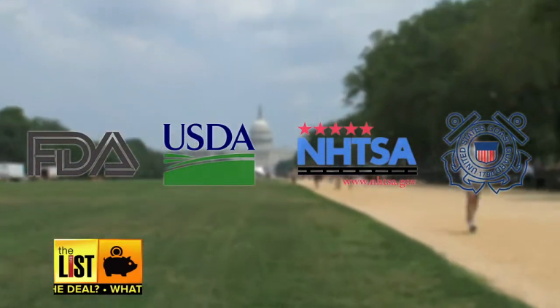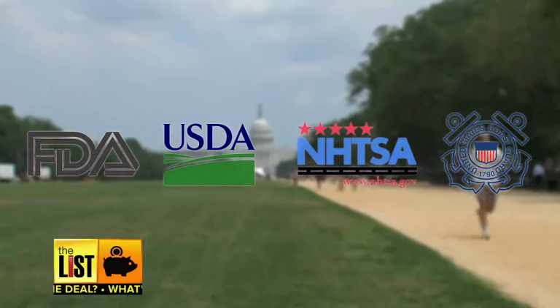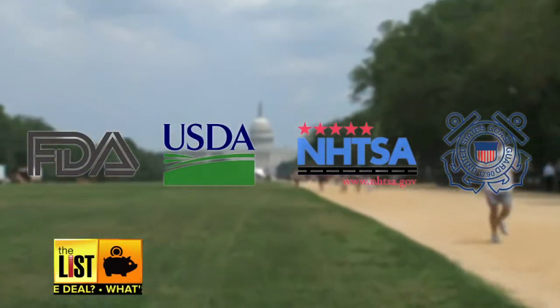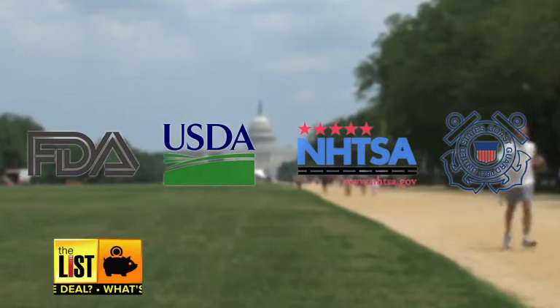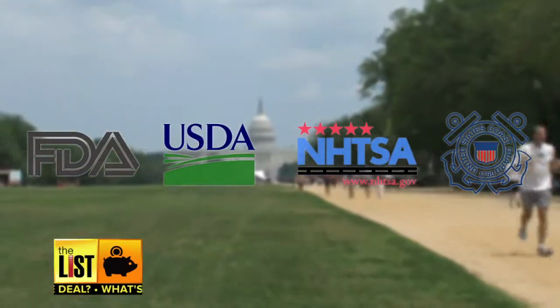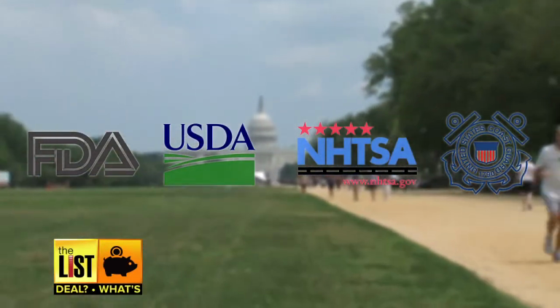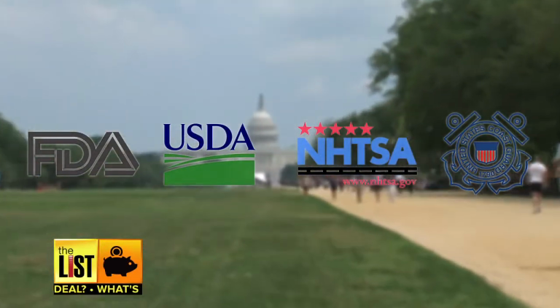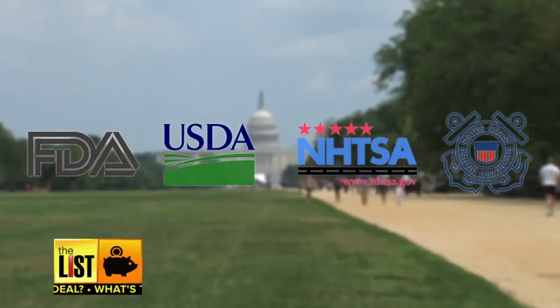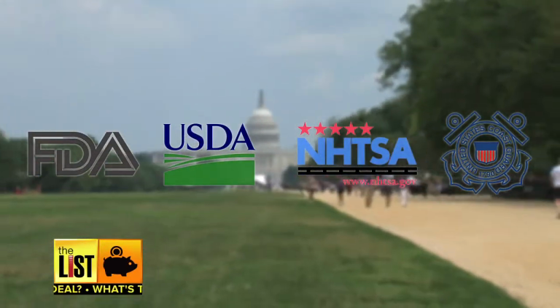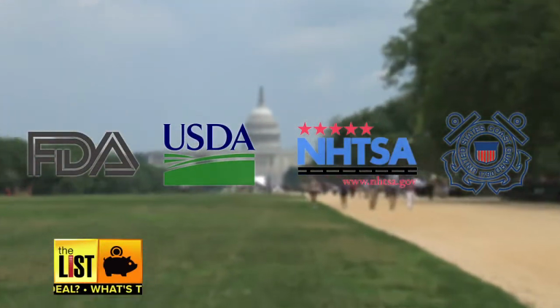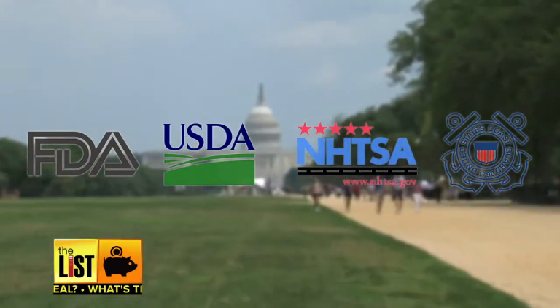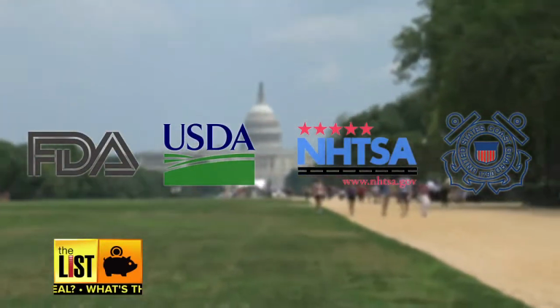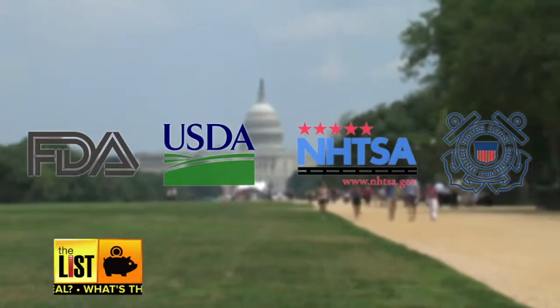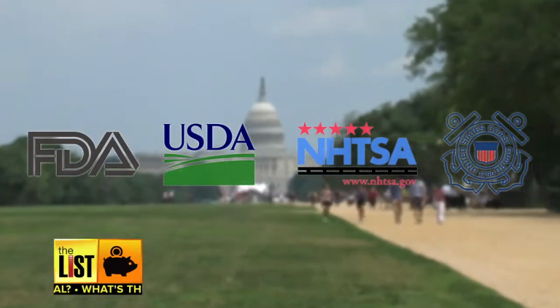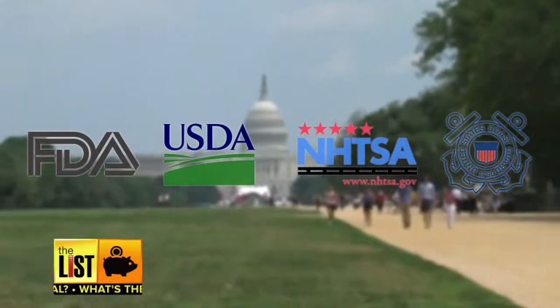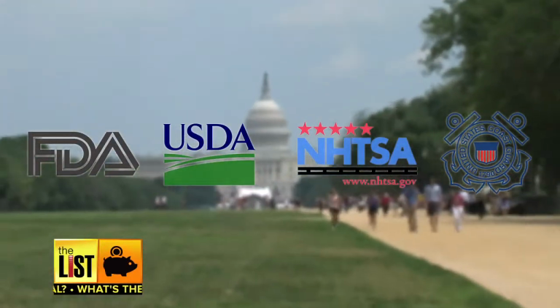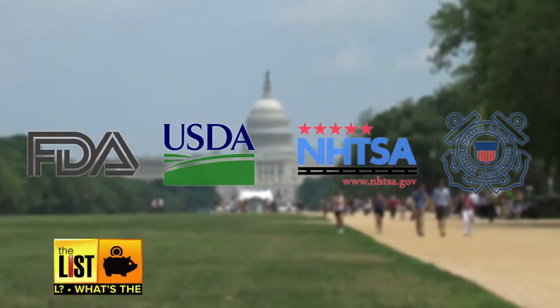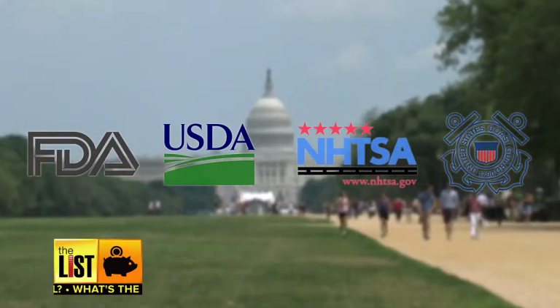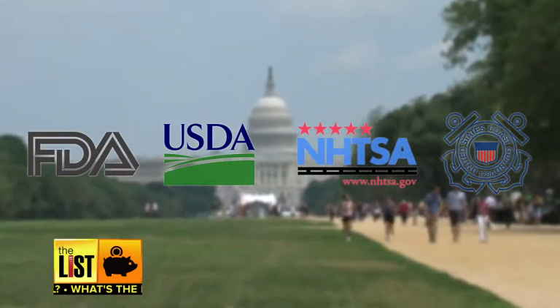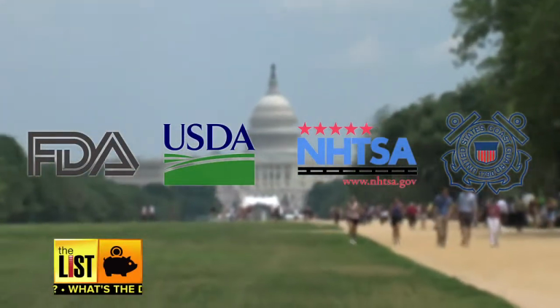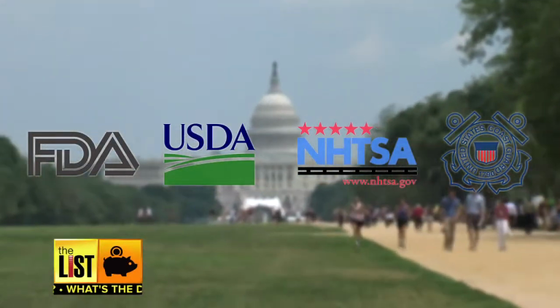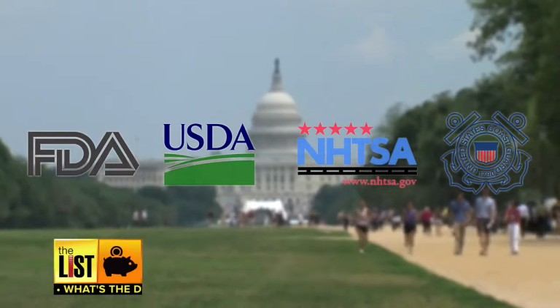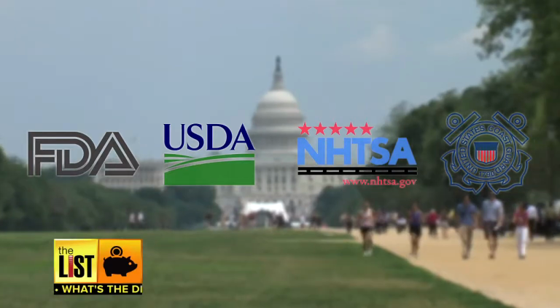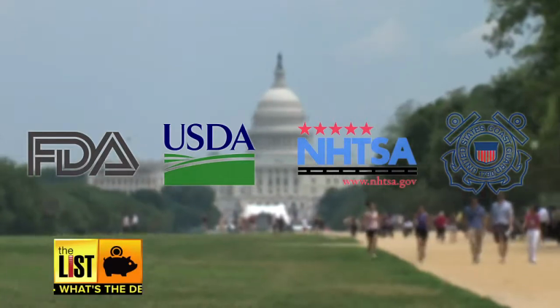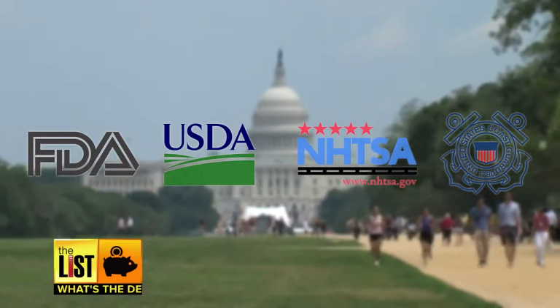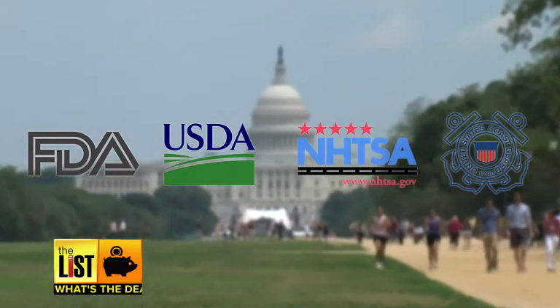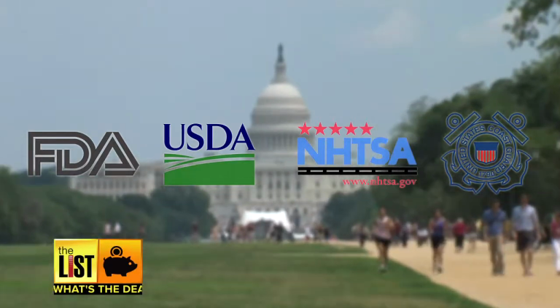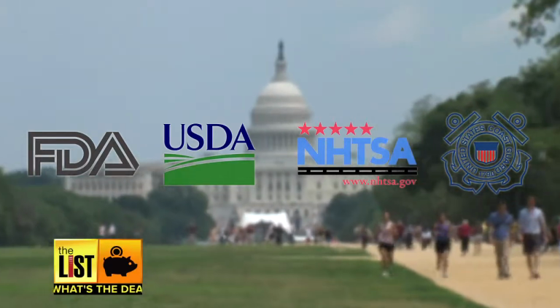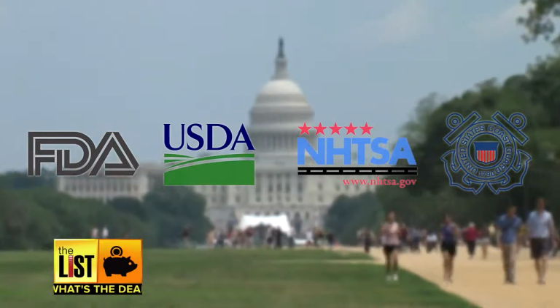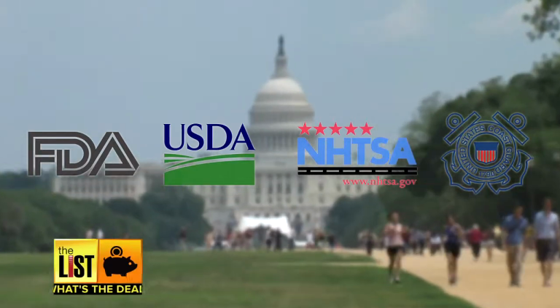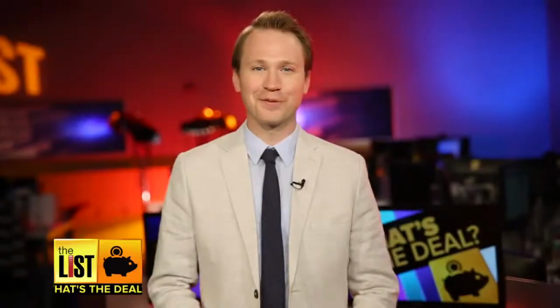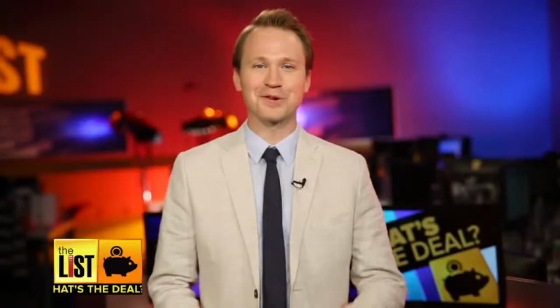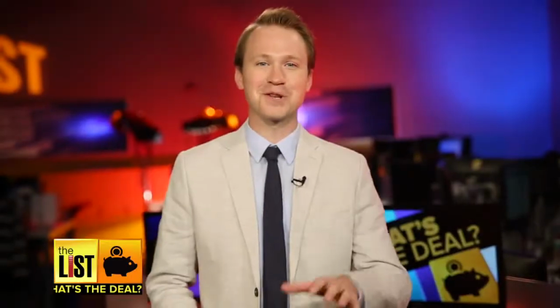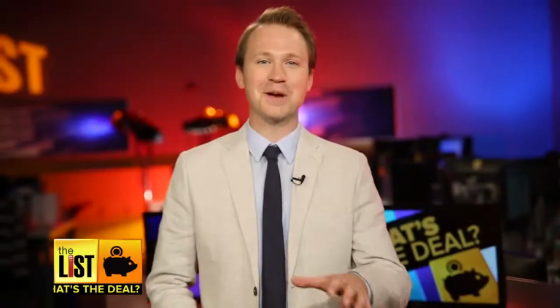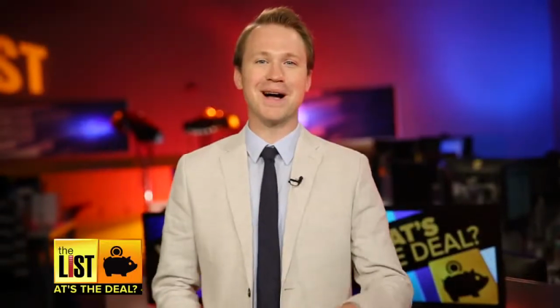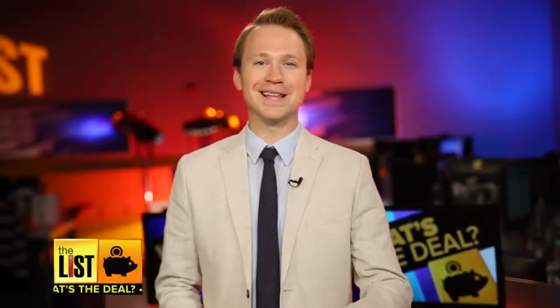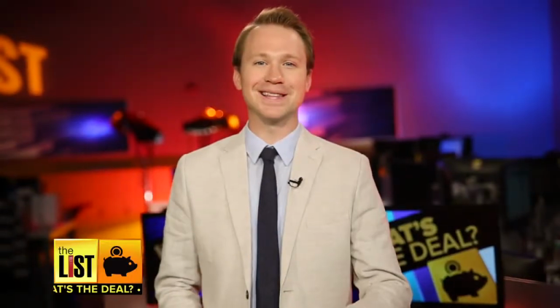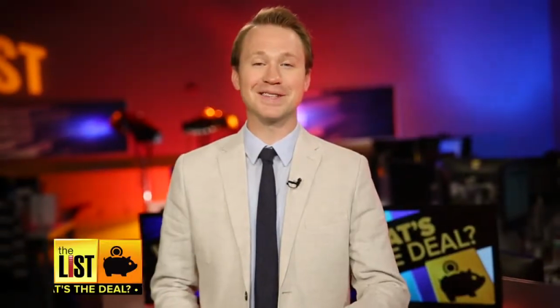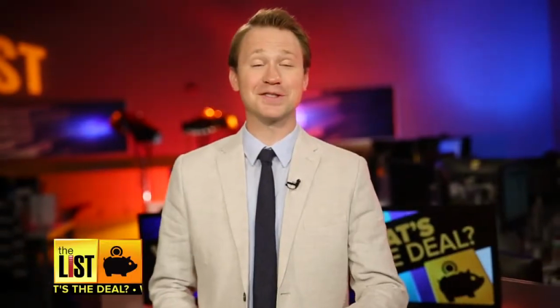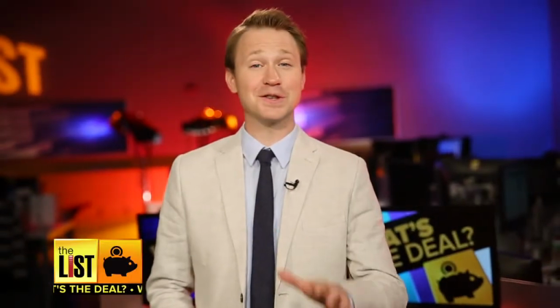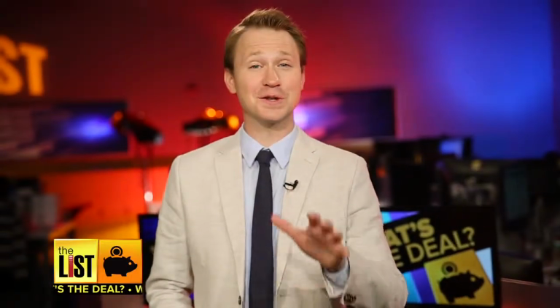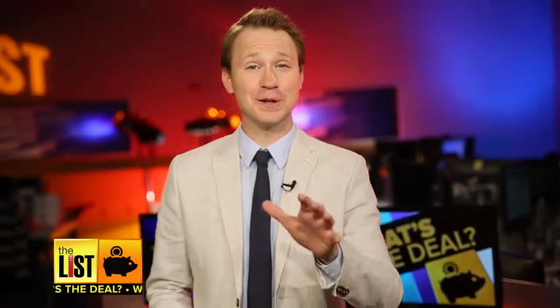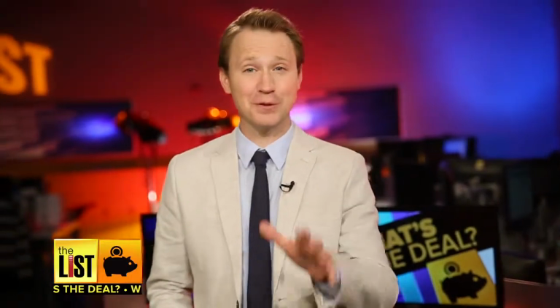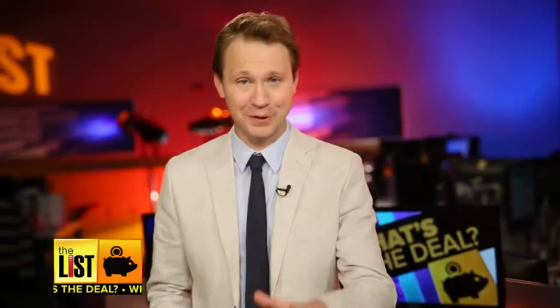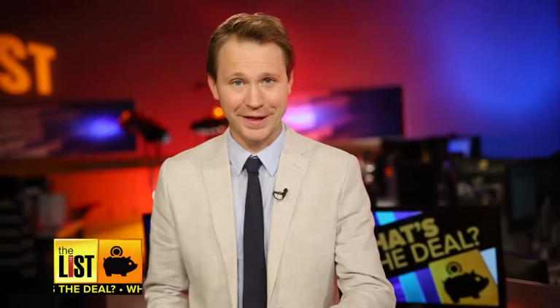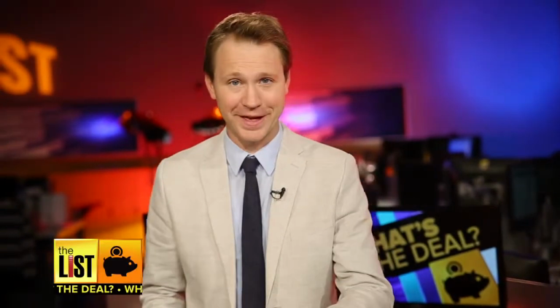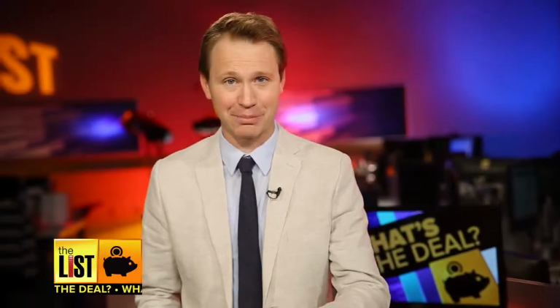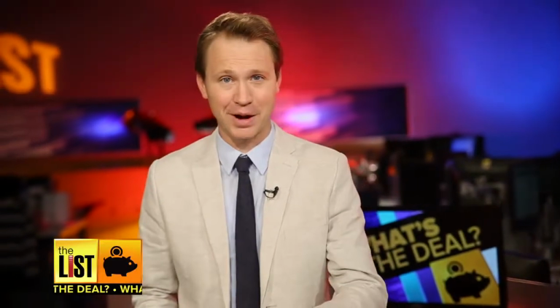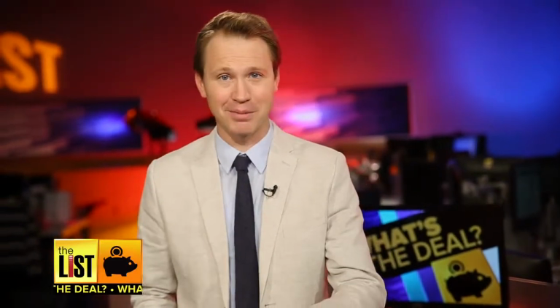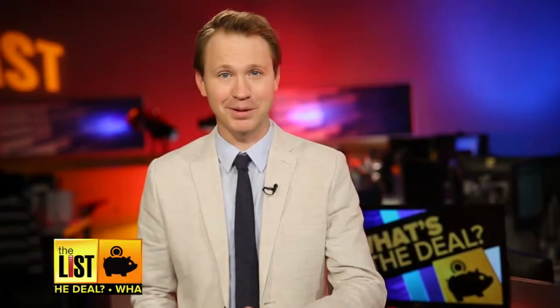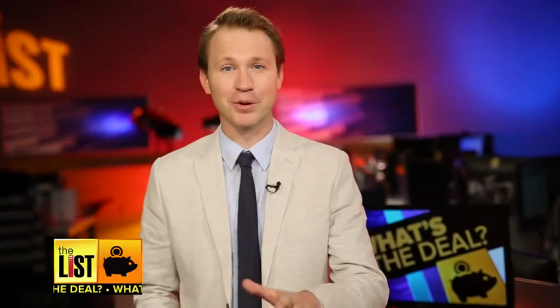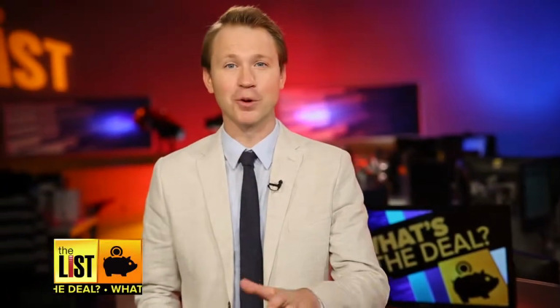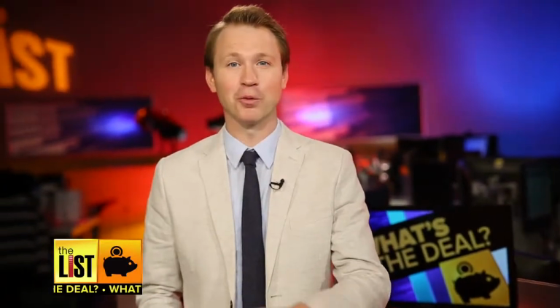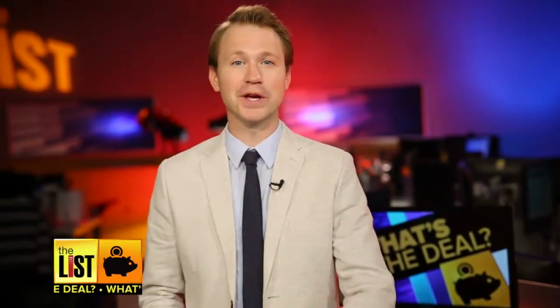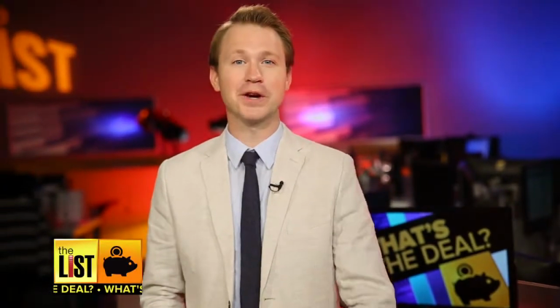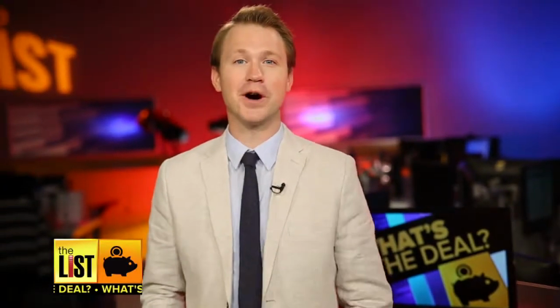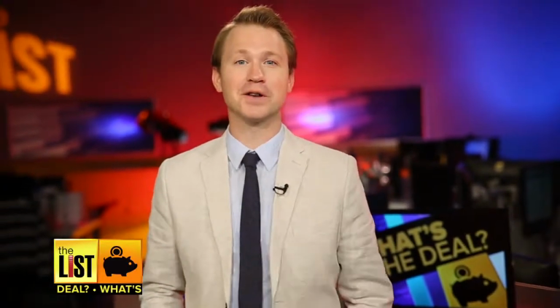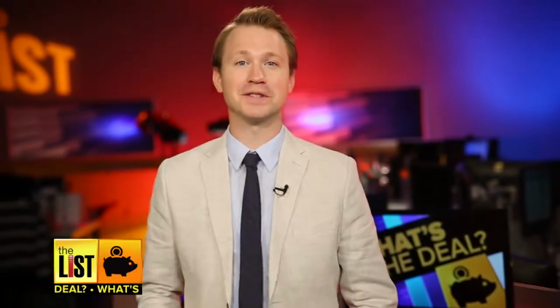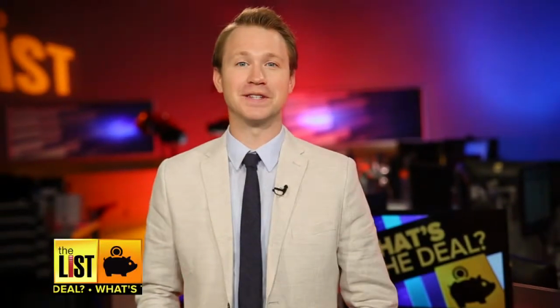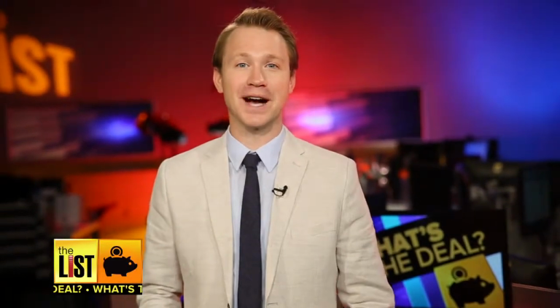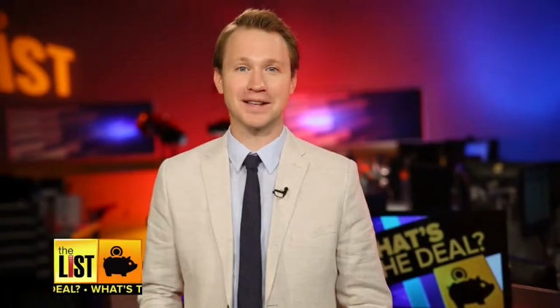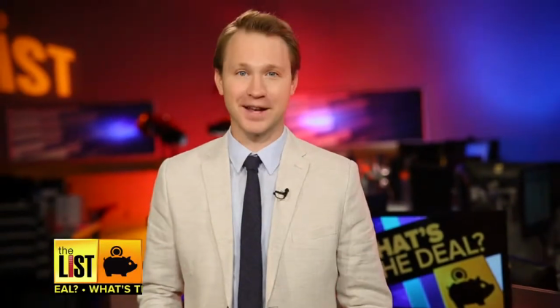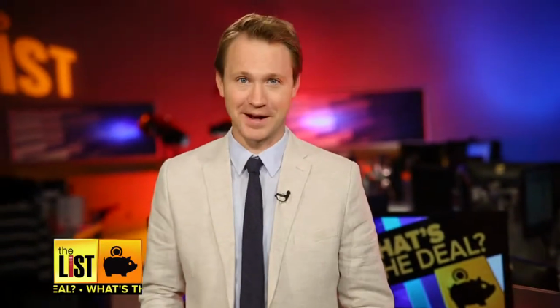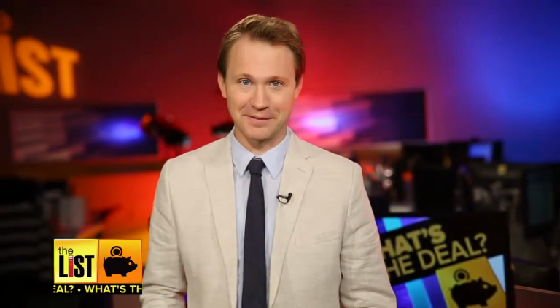There simply isn't one organization to handle it all. First on my list, the solution to that problem: recalls.gov.